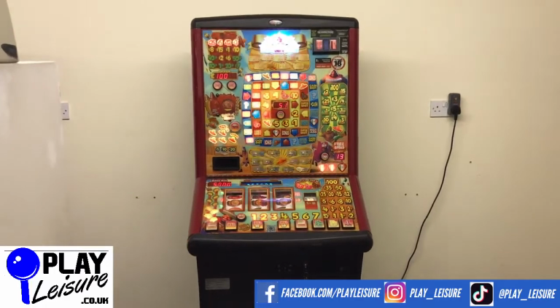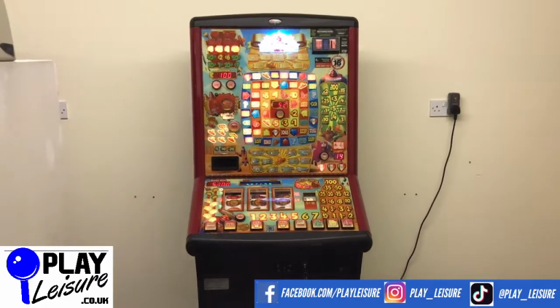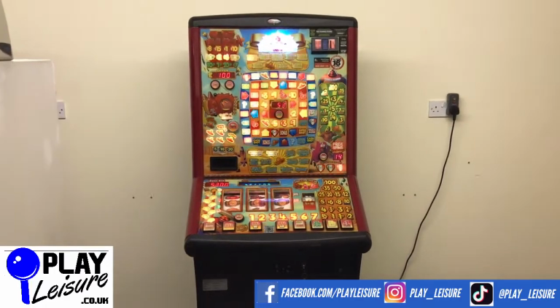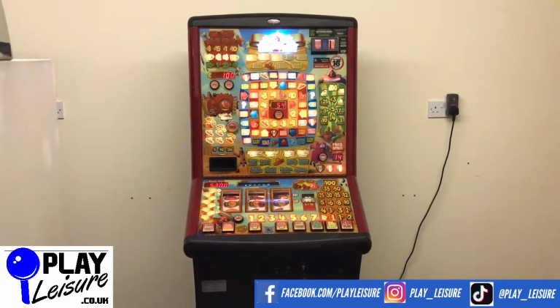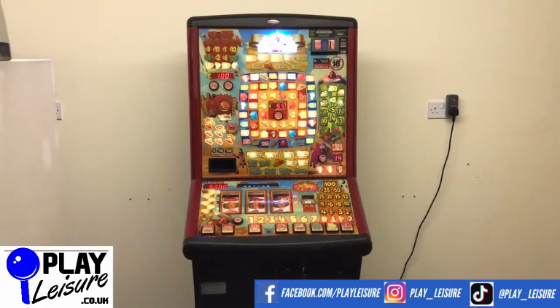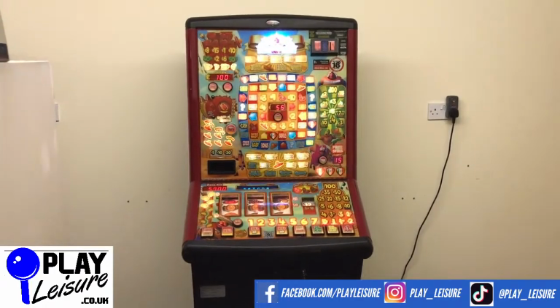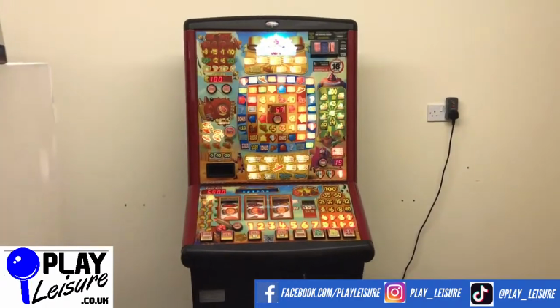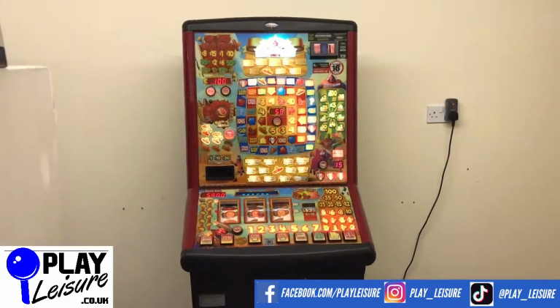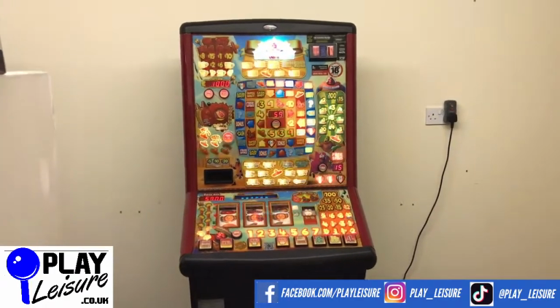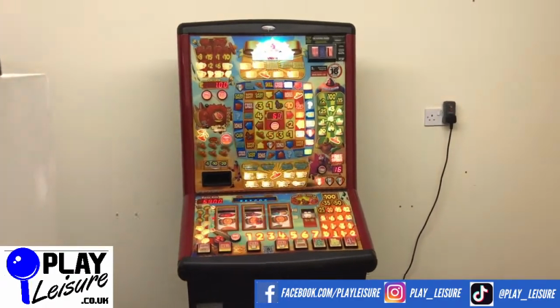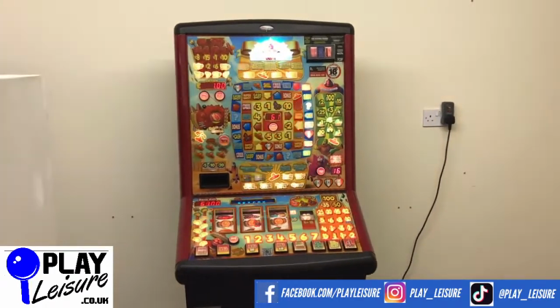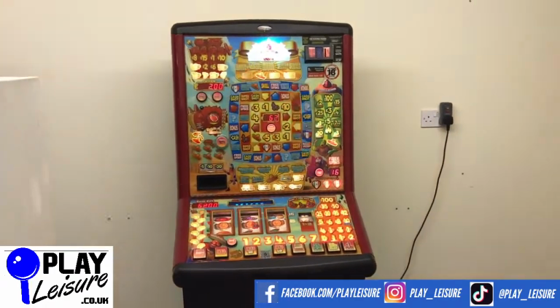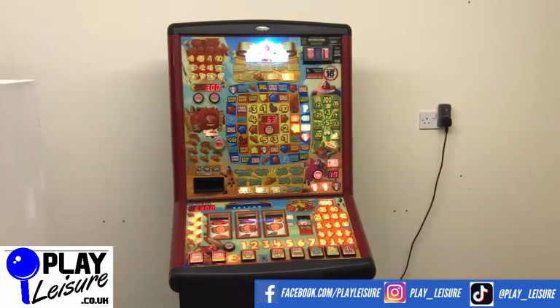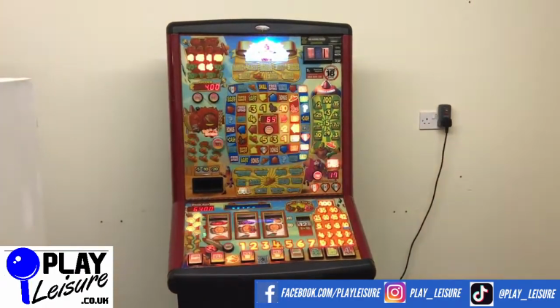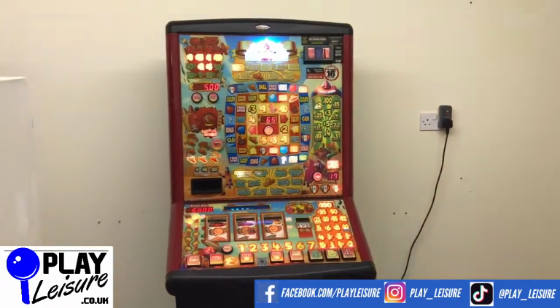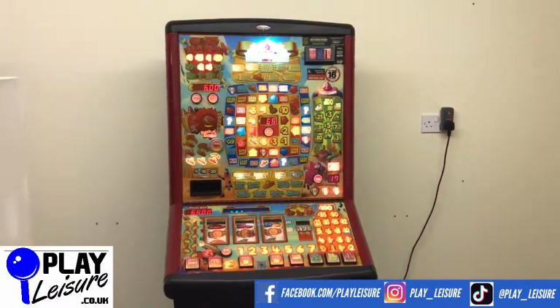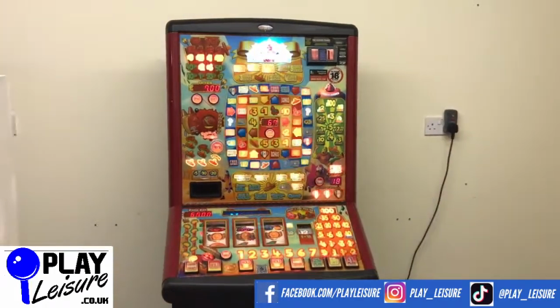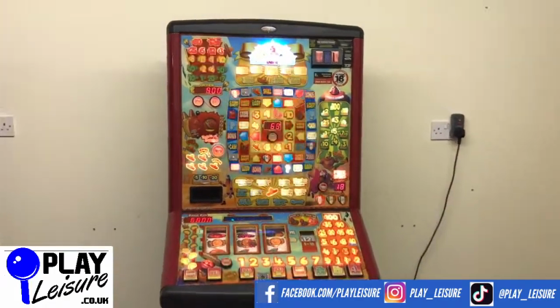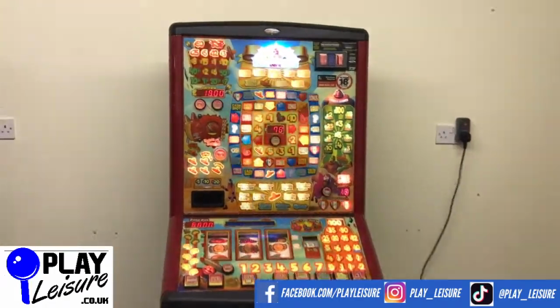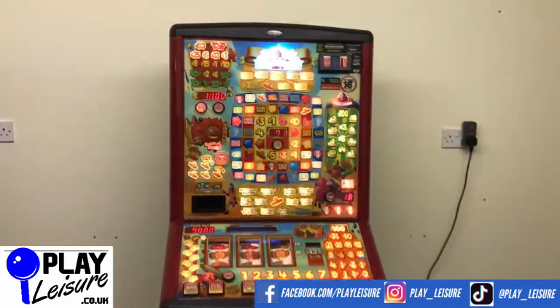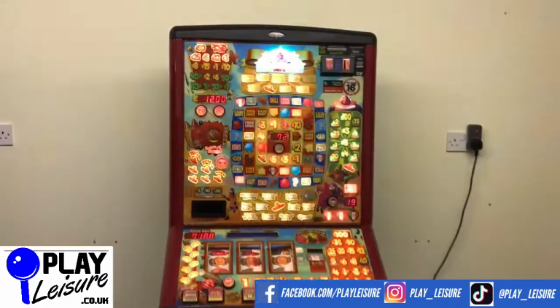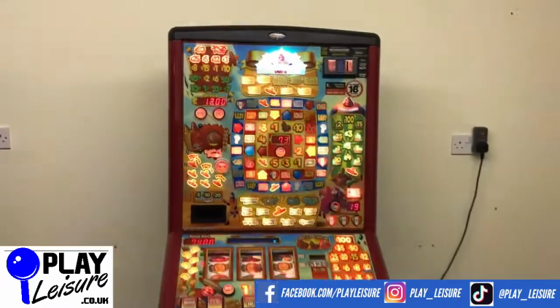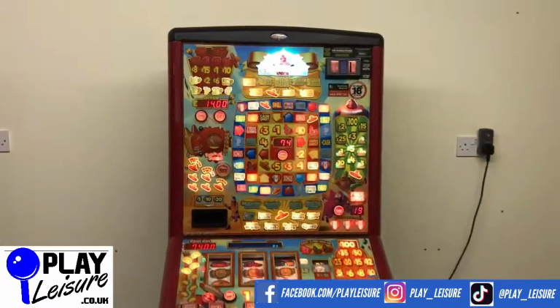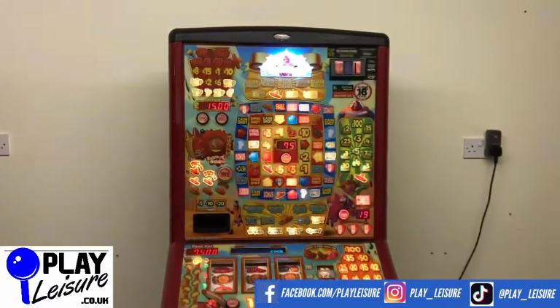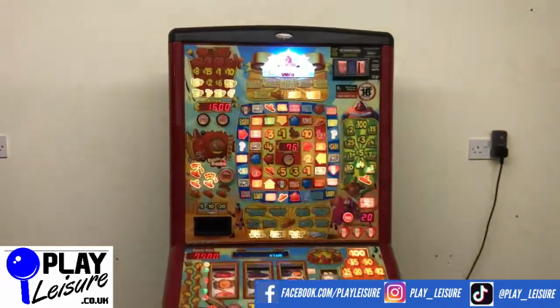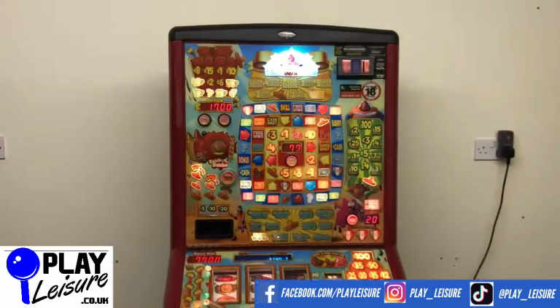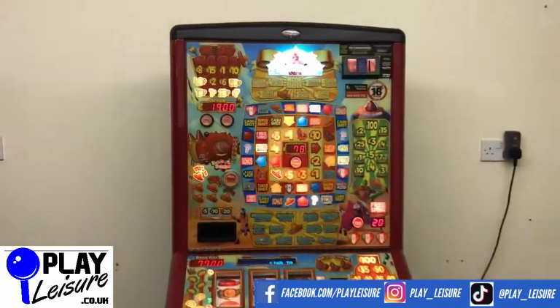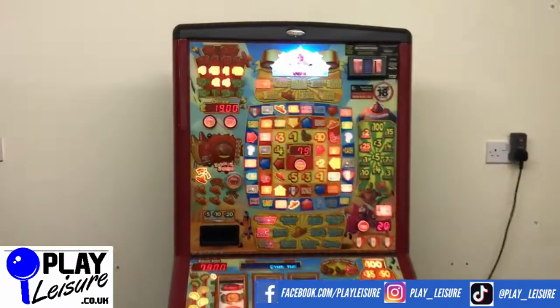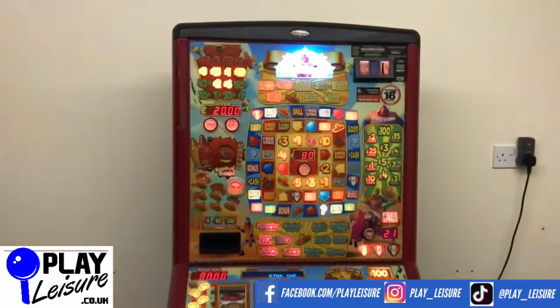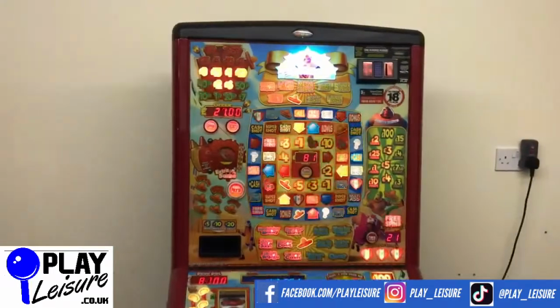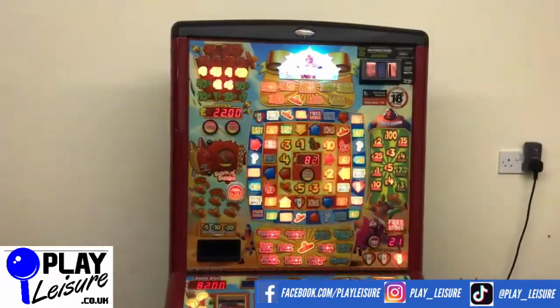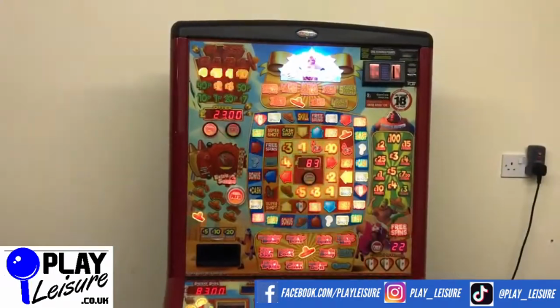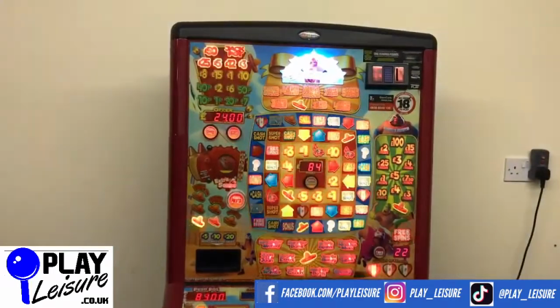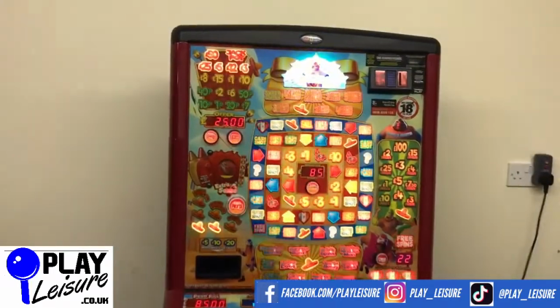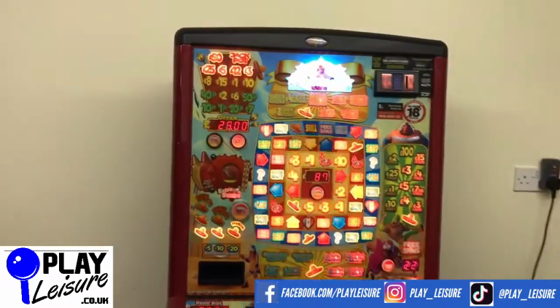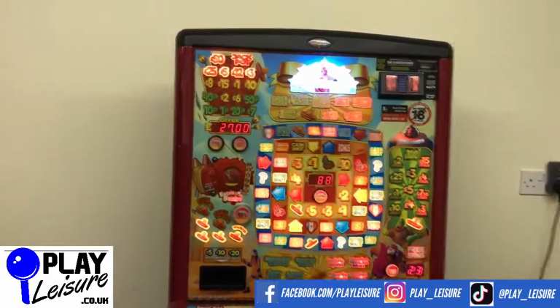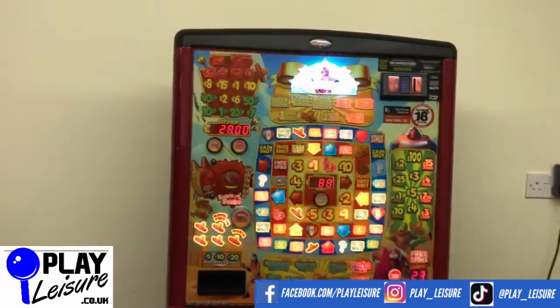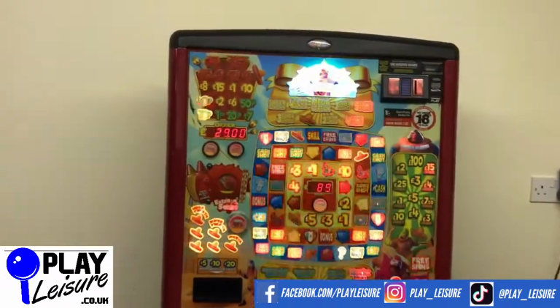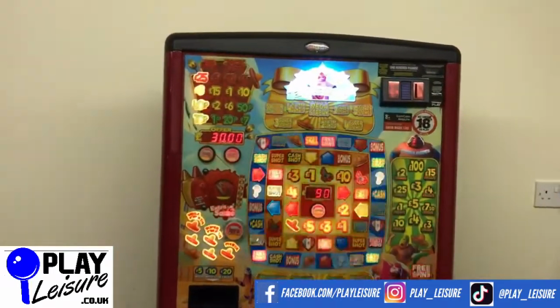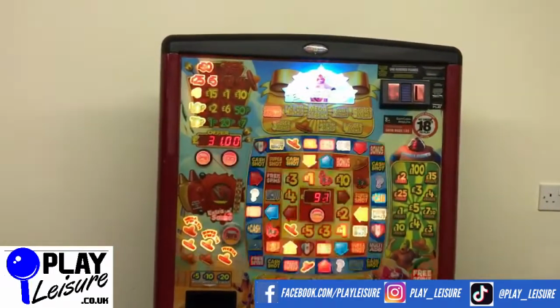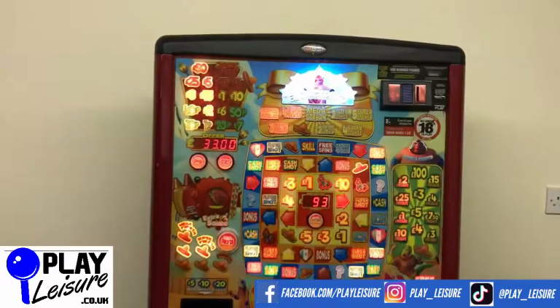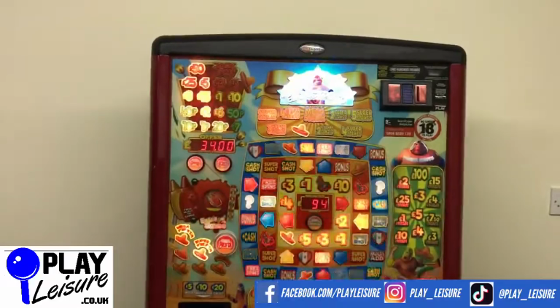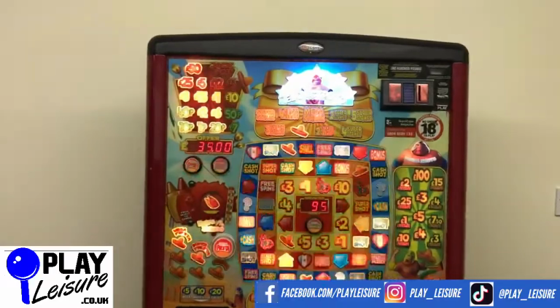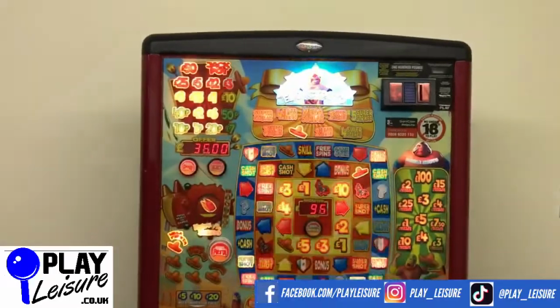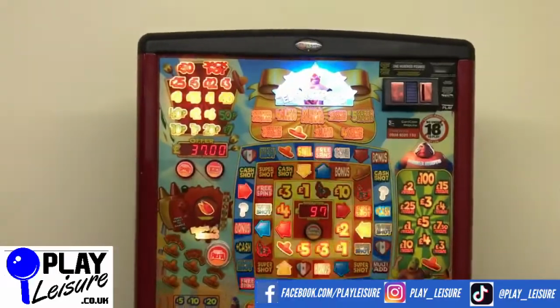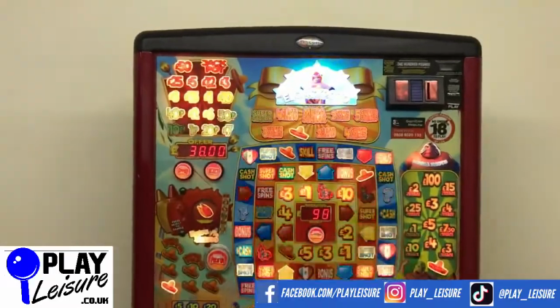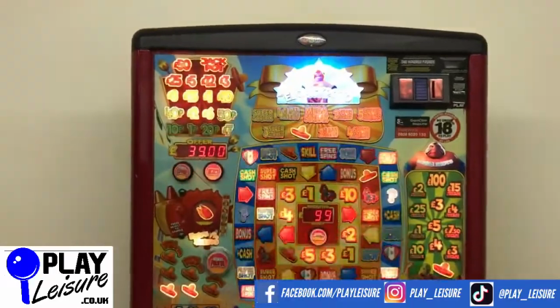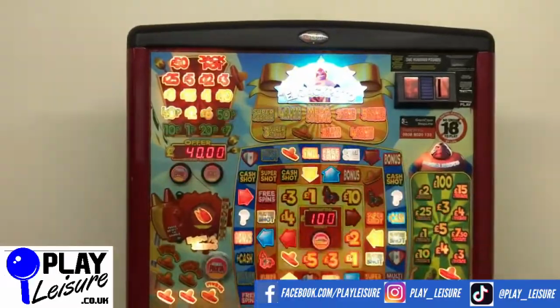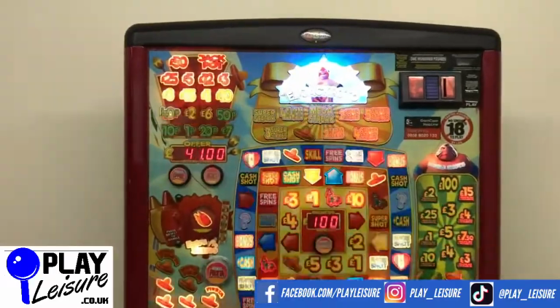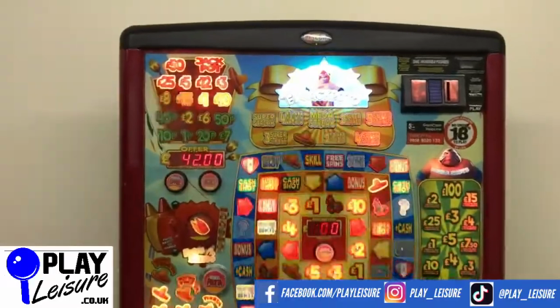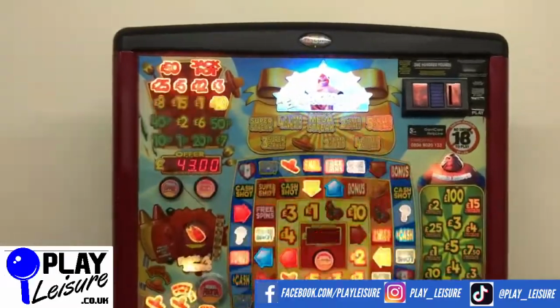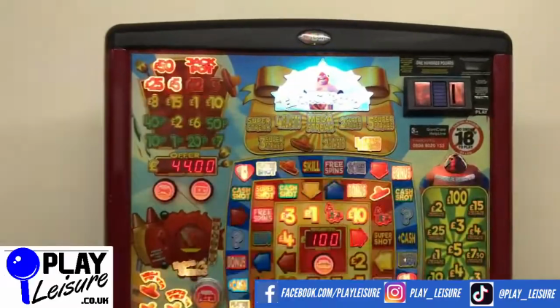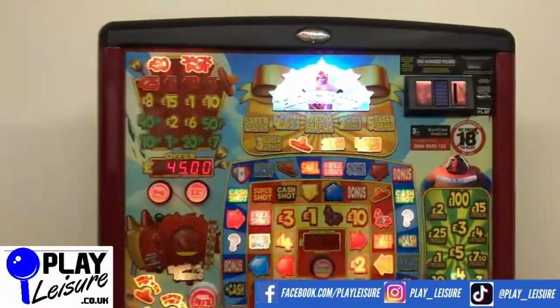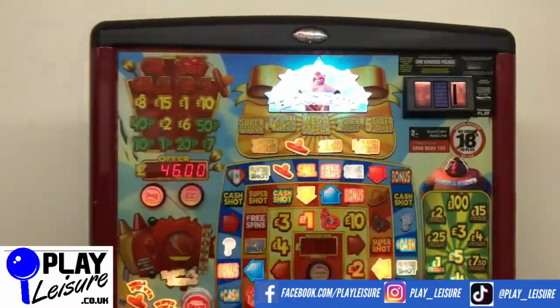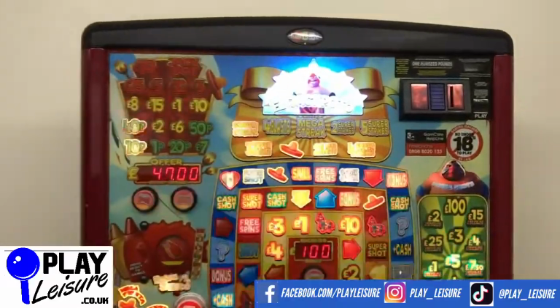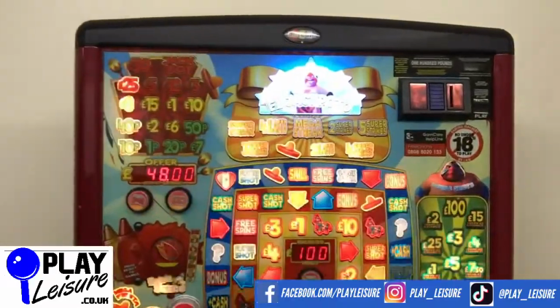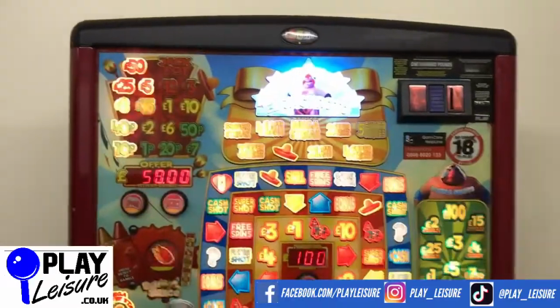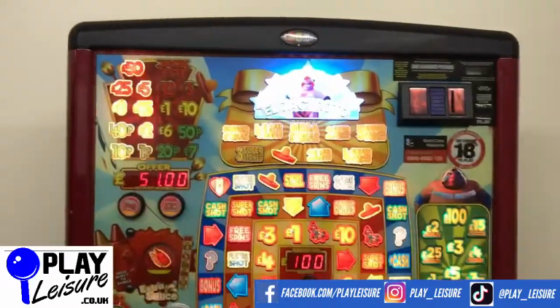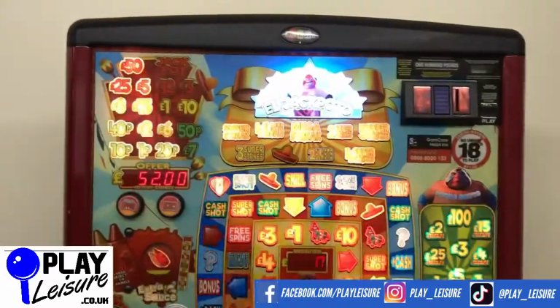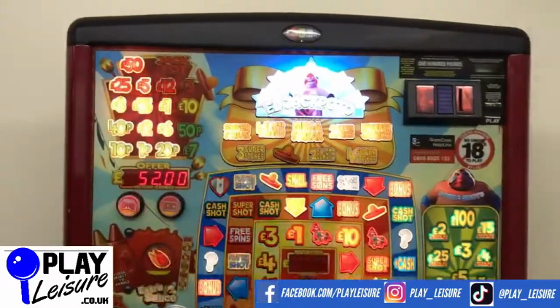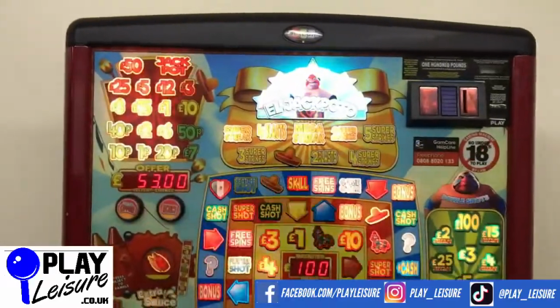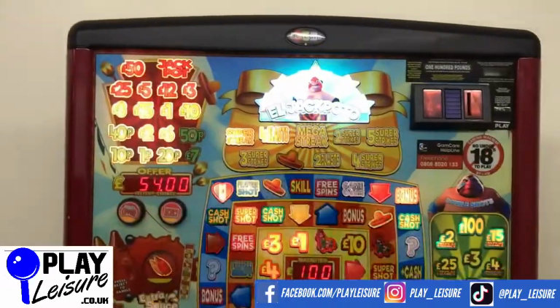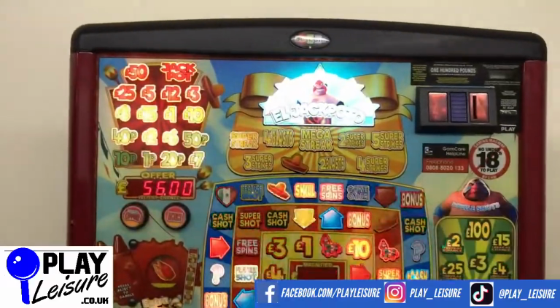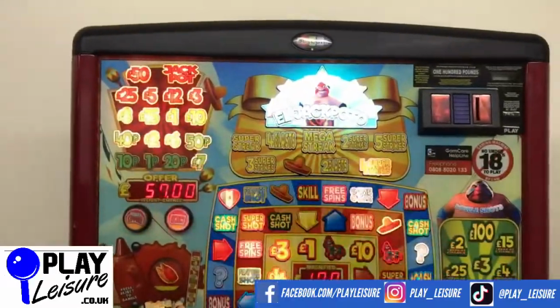This obviously has a Mexican wrestling theme to it — looks really cool. We've never had this one before actually, so it's quite an interesting one.